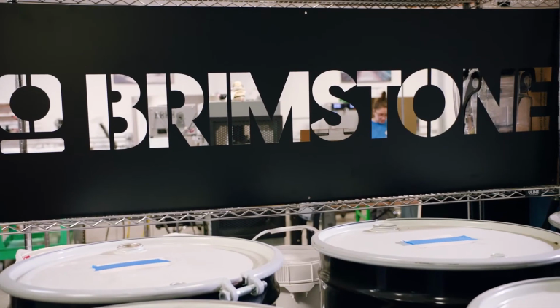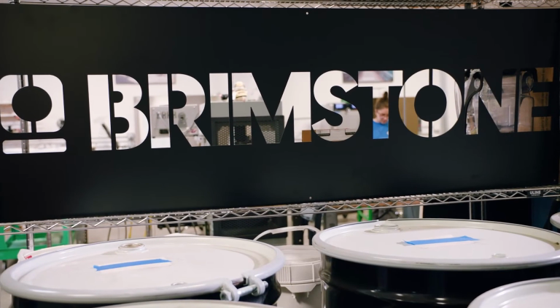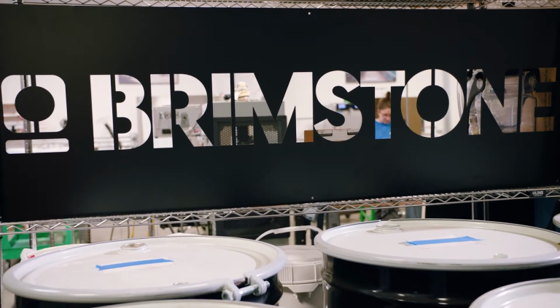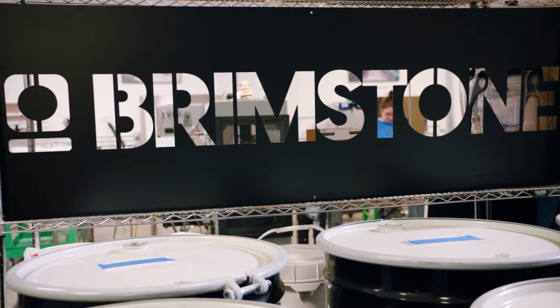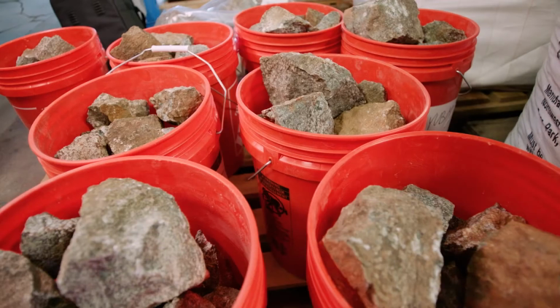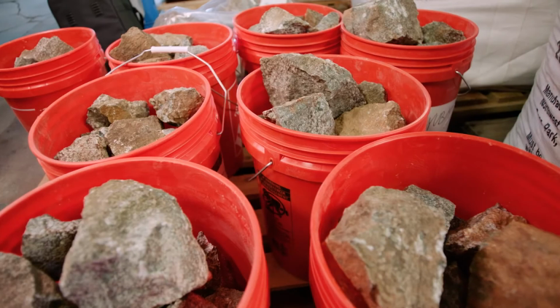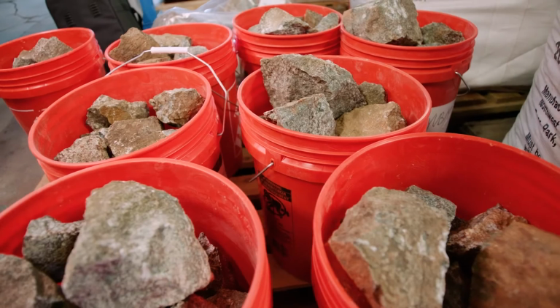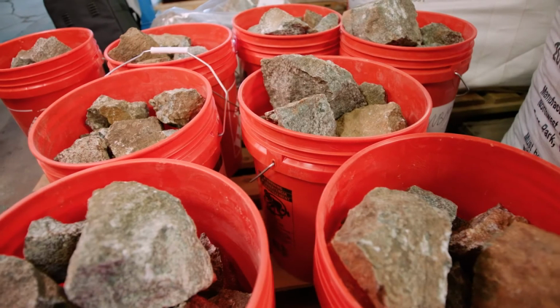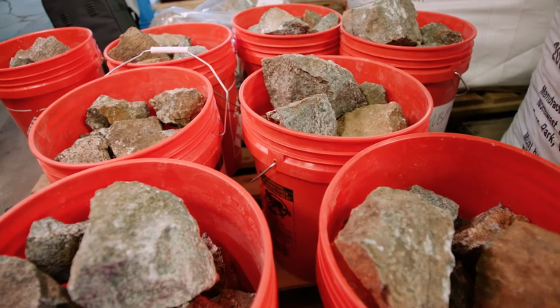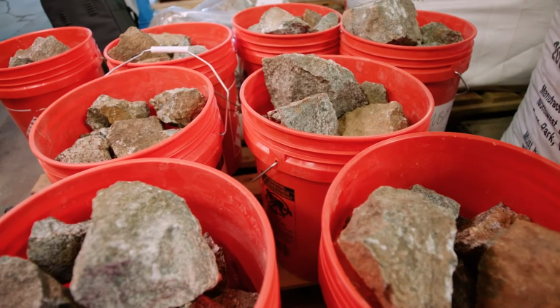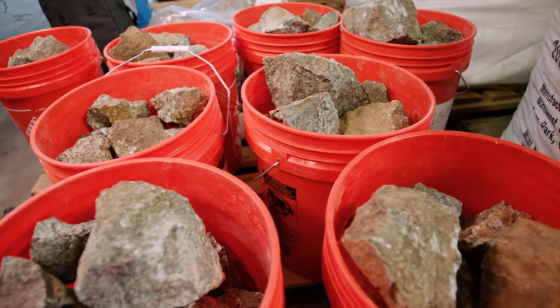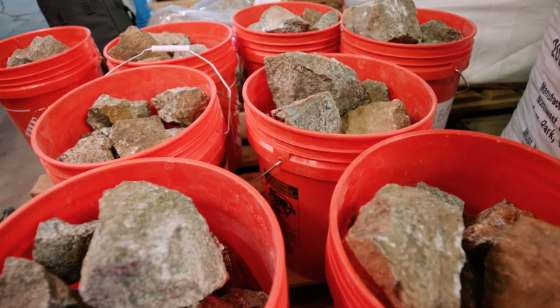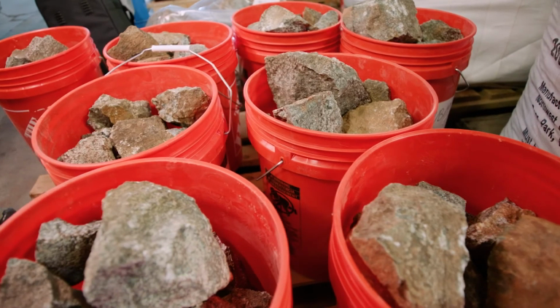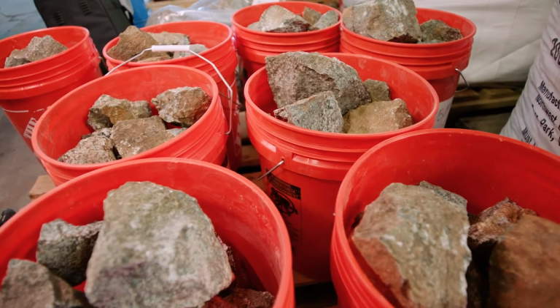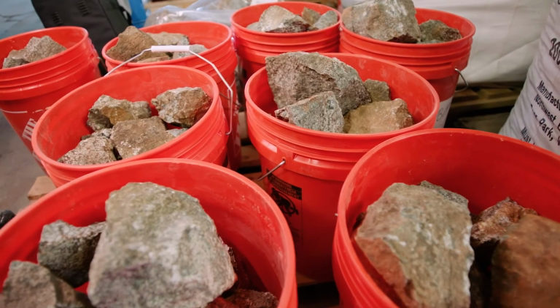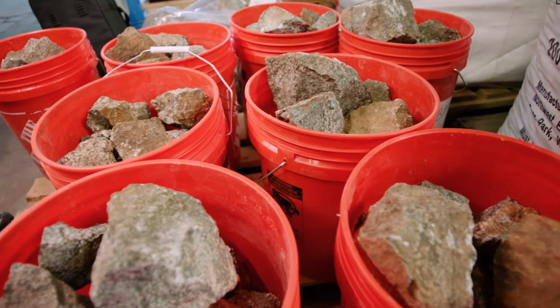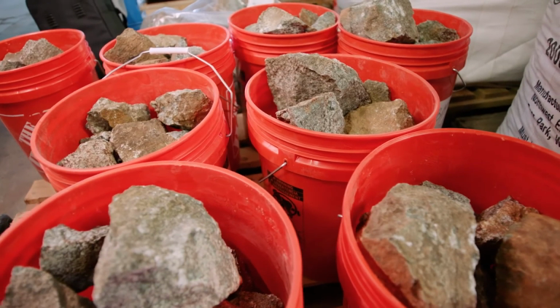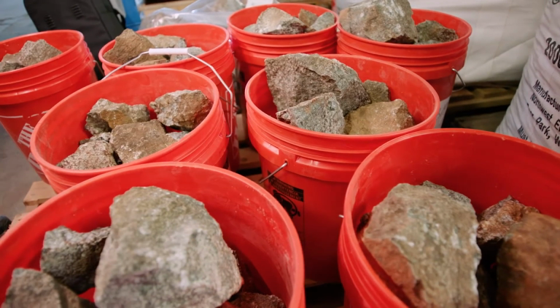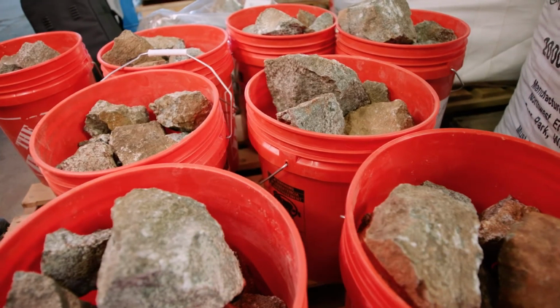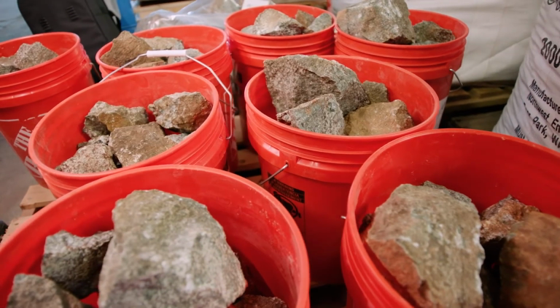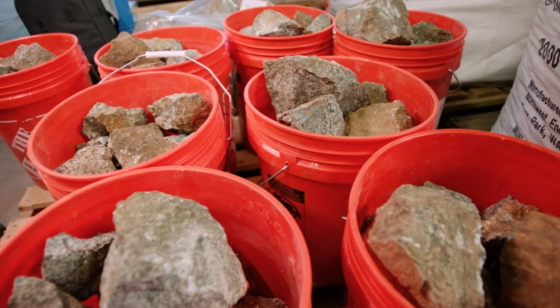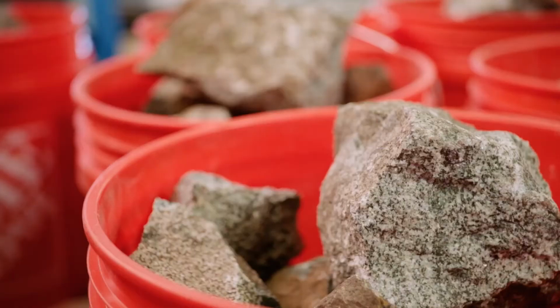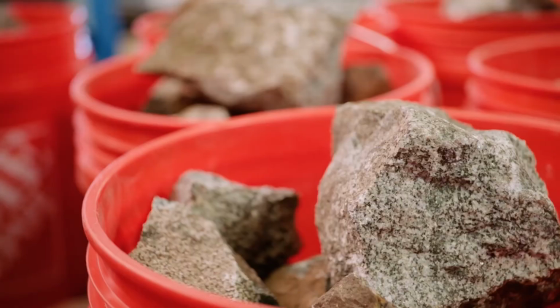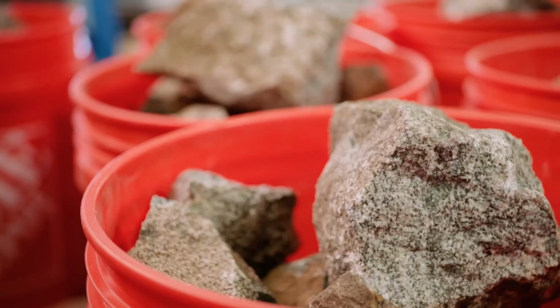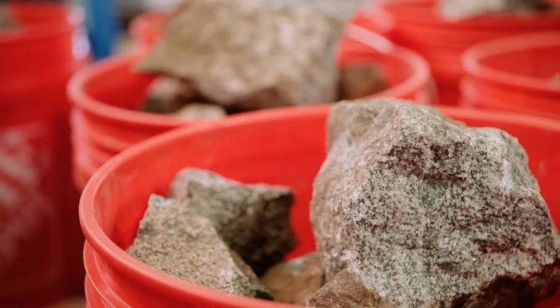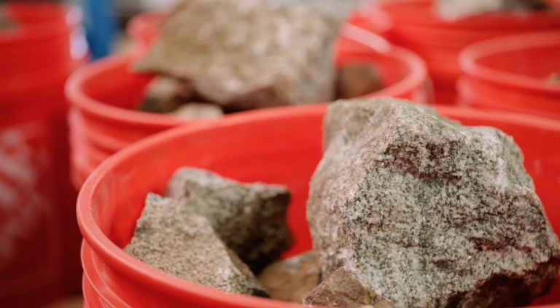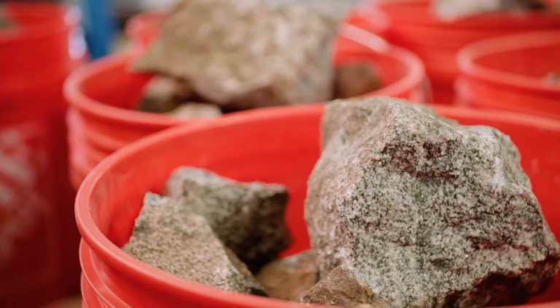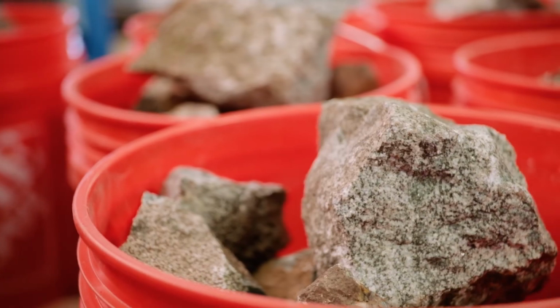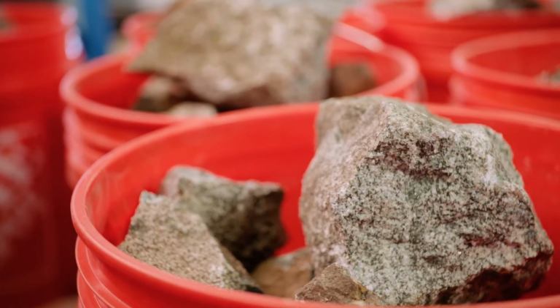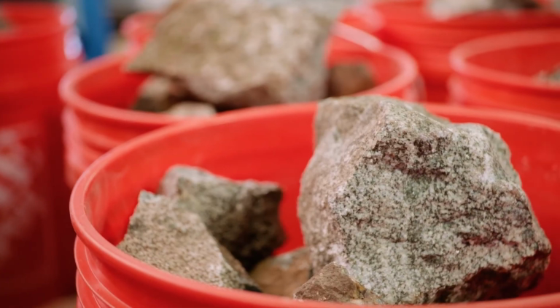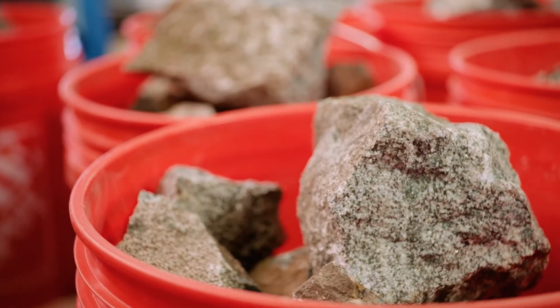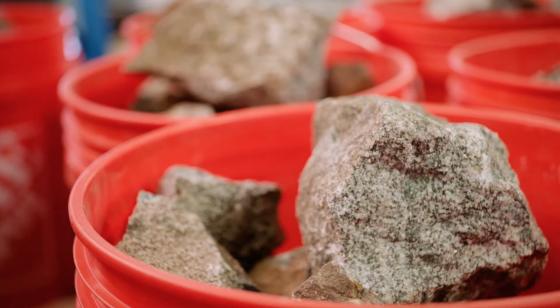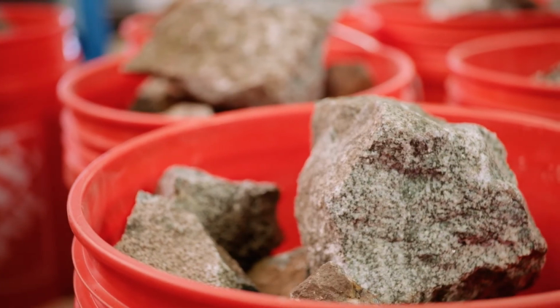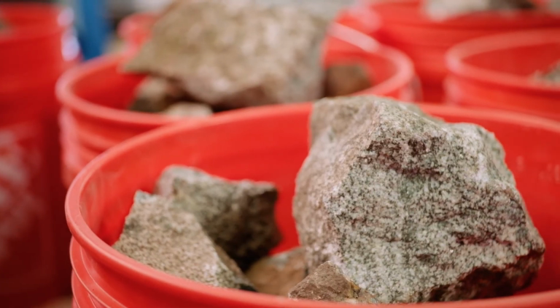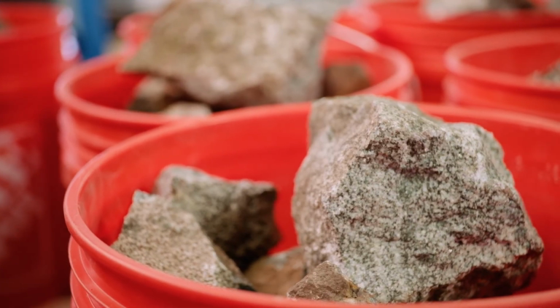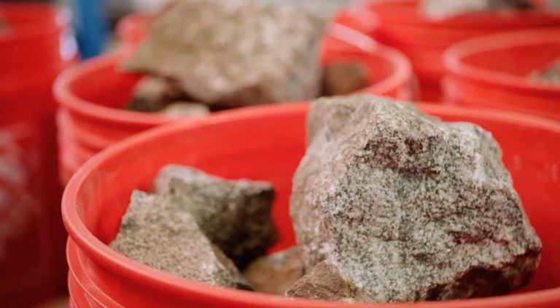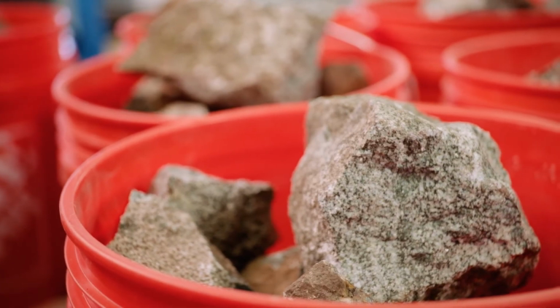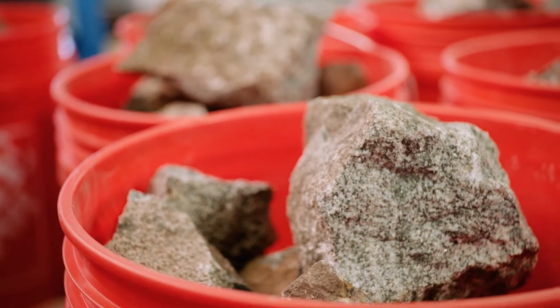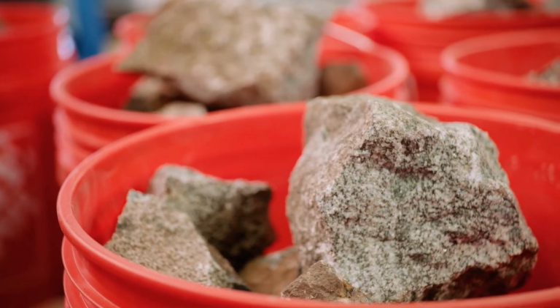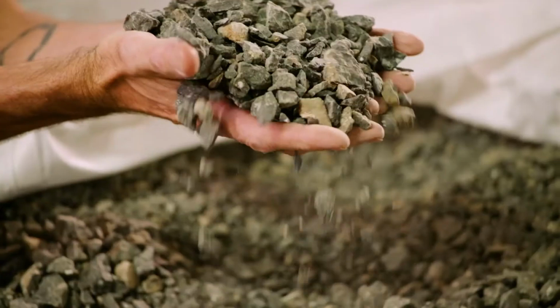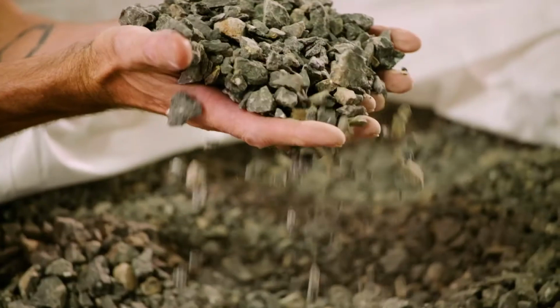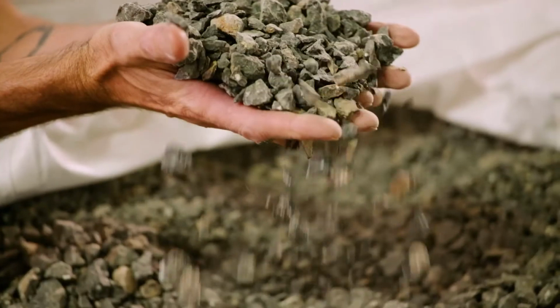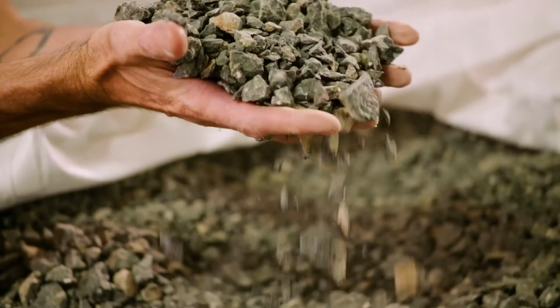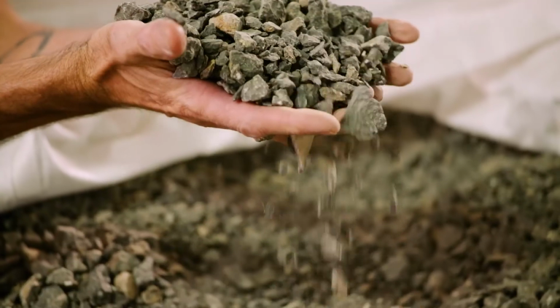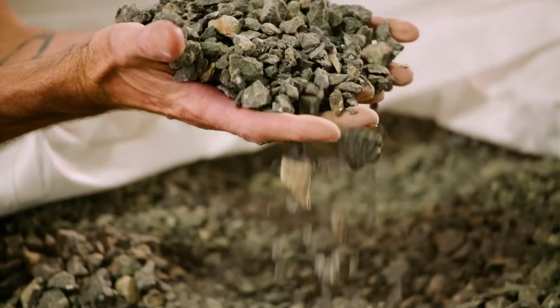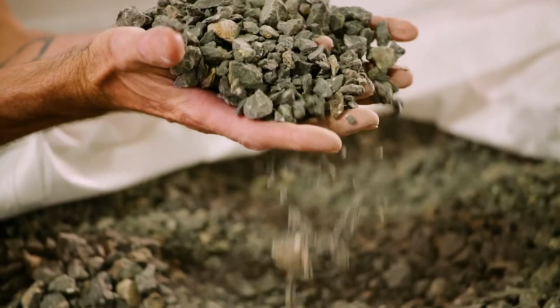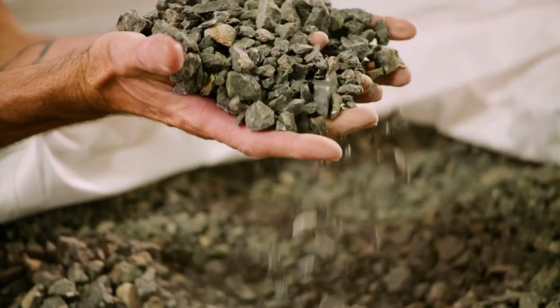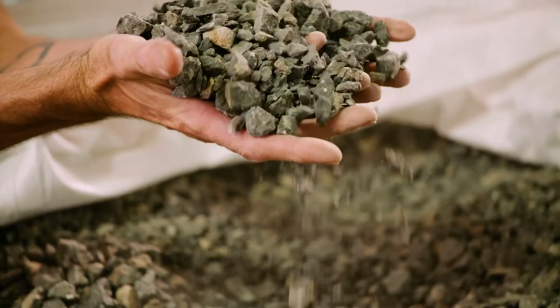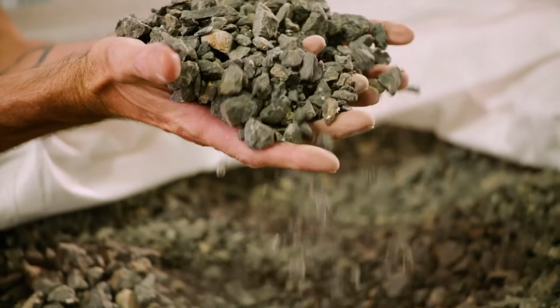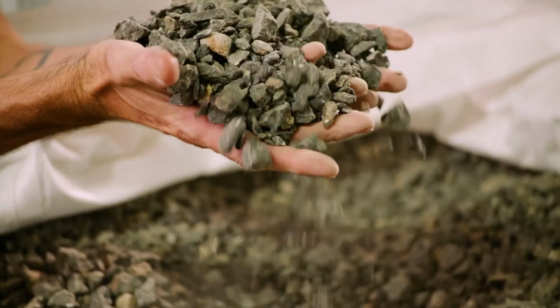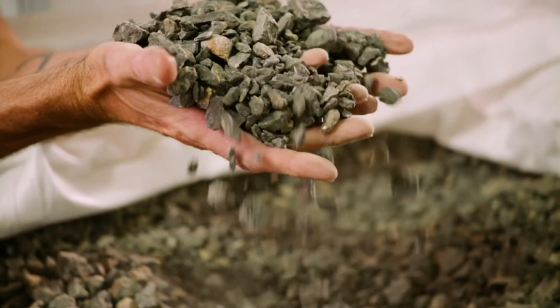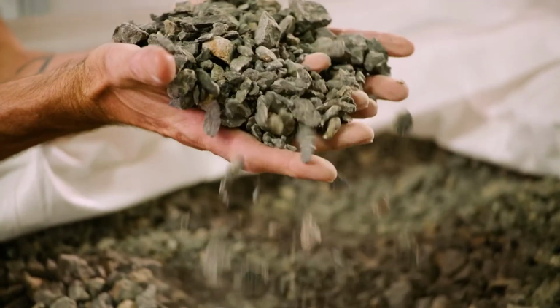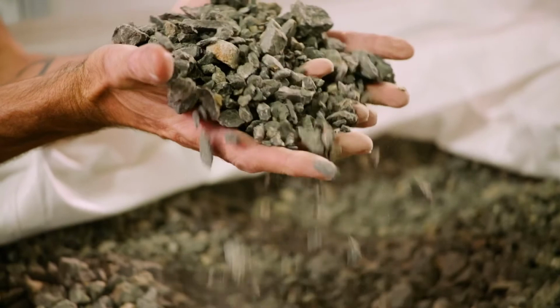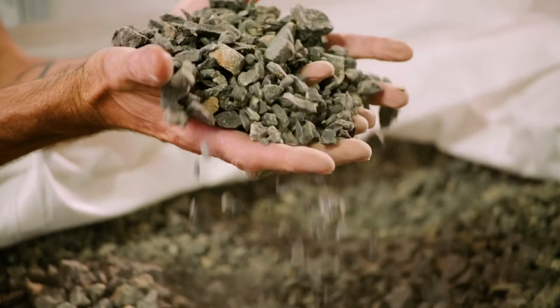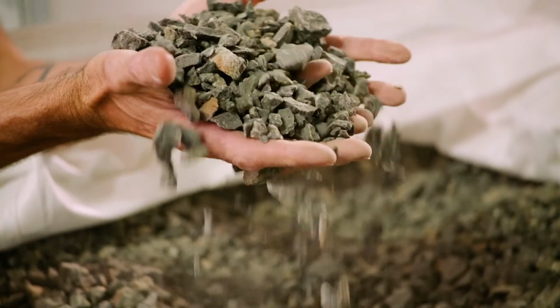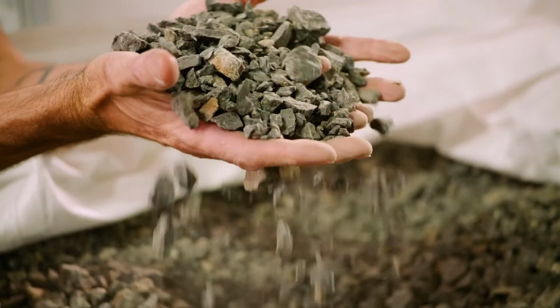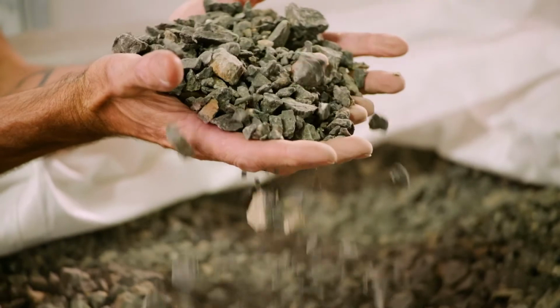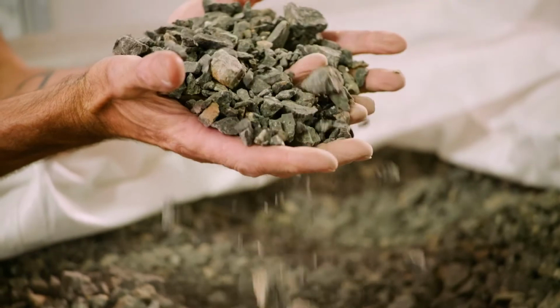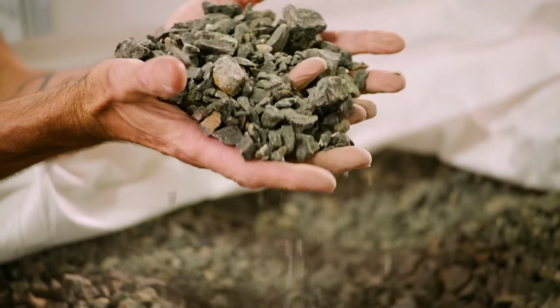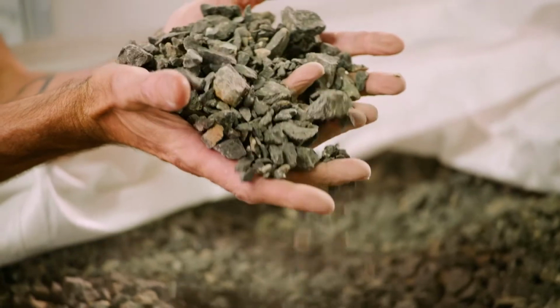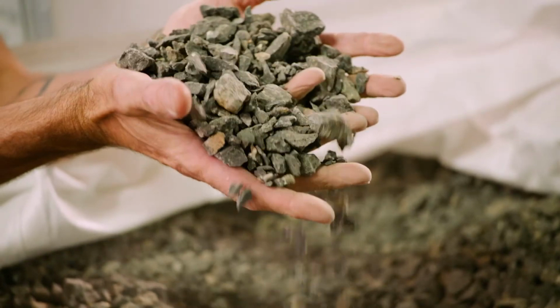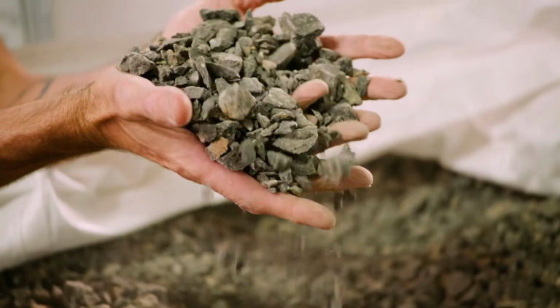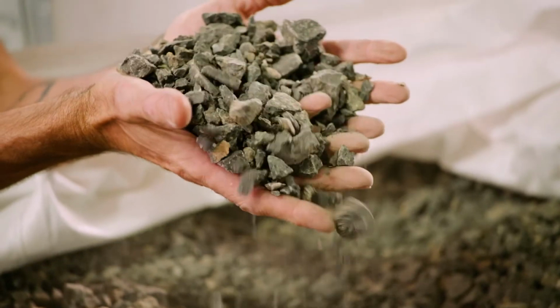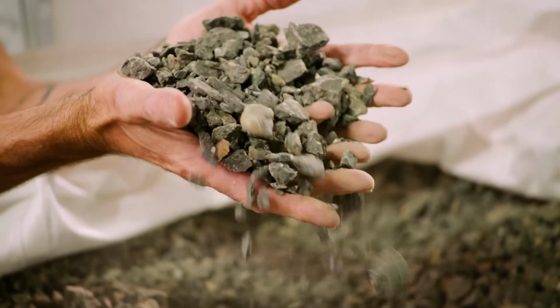With Brimstone, we start with a calcium silicate rock, so we can still make the exact same cement, but it doesn't have any CO2 in it.